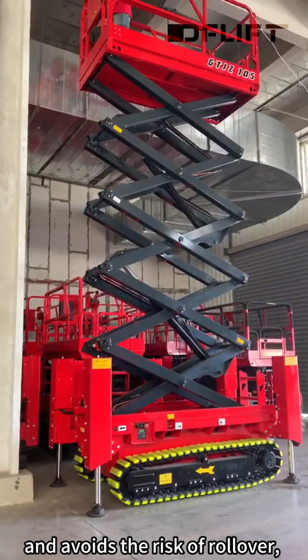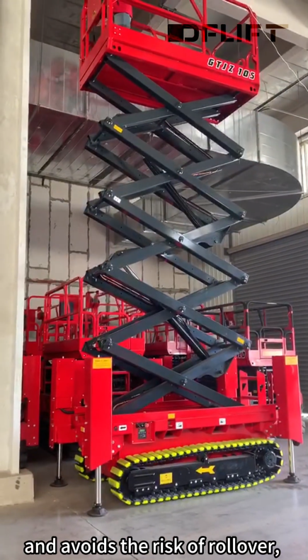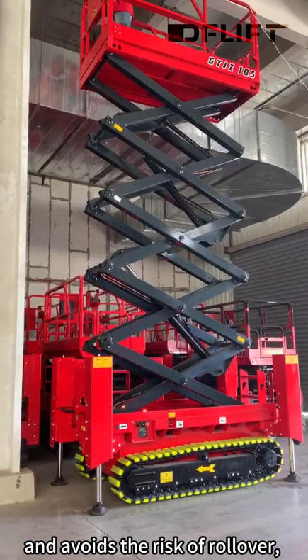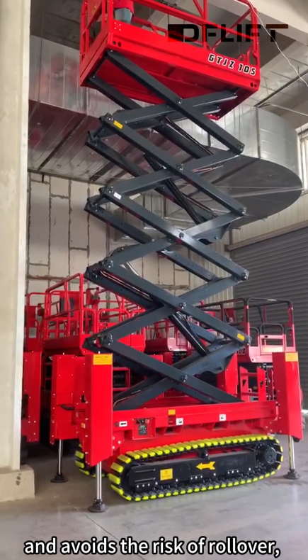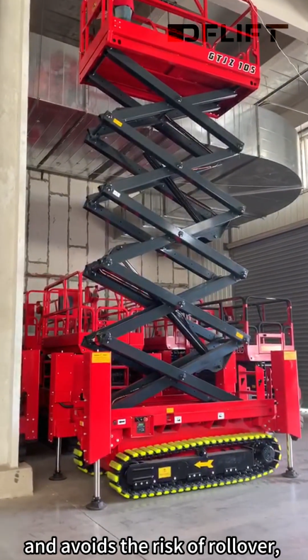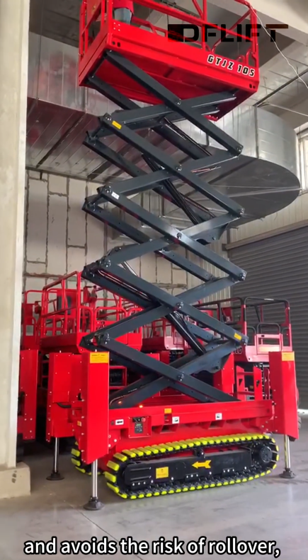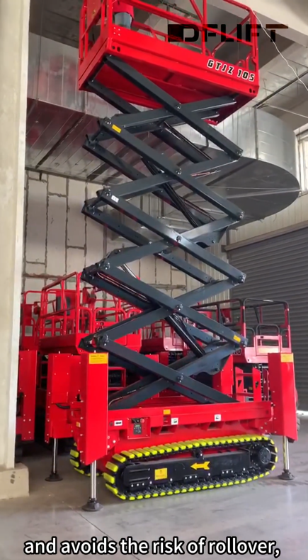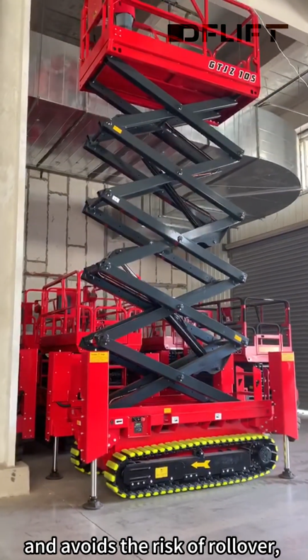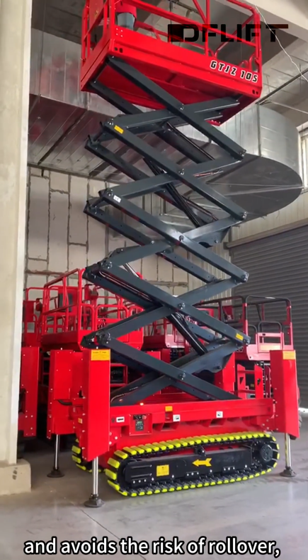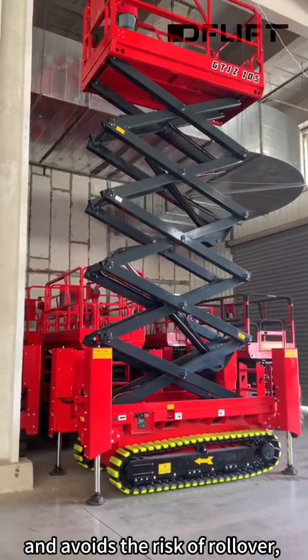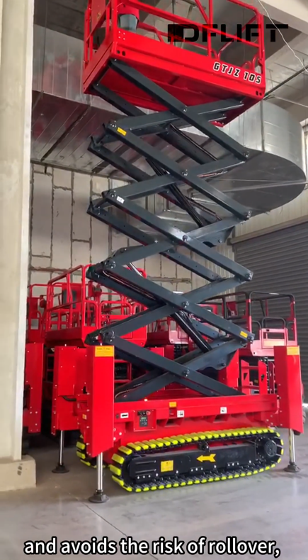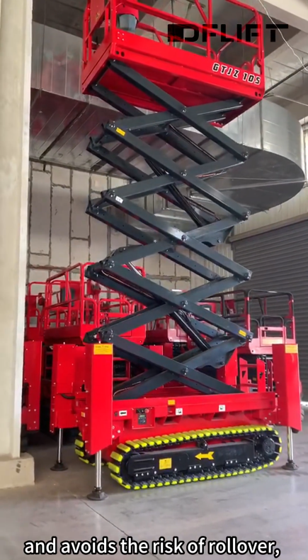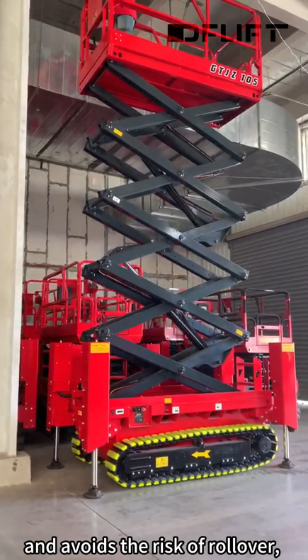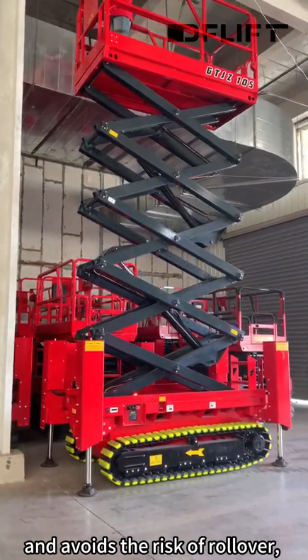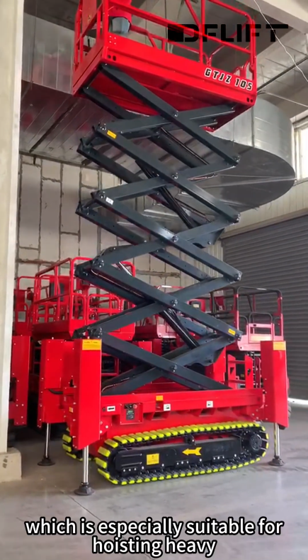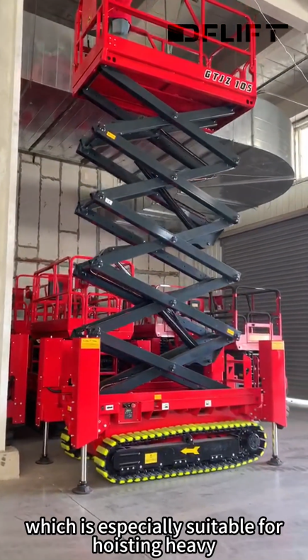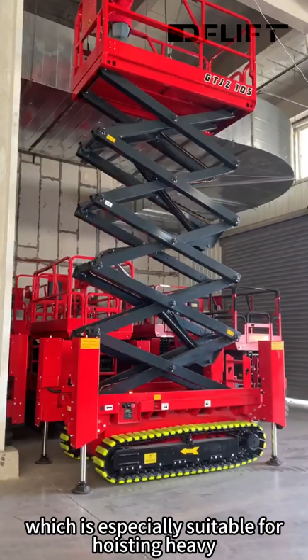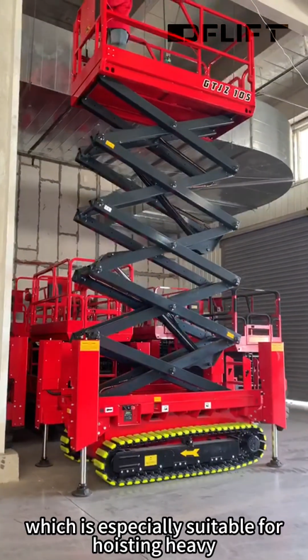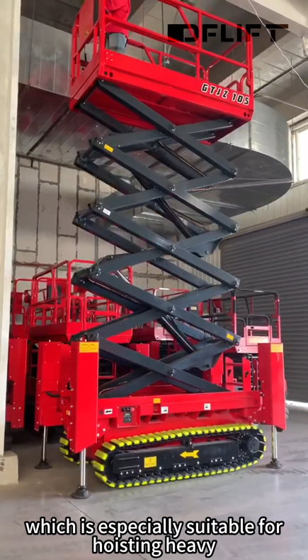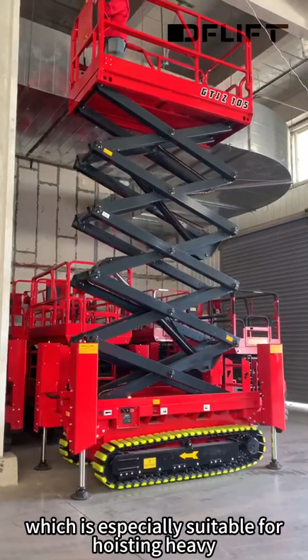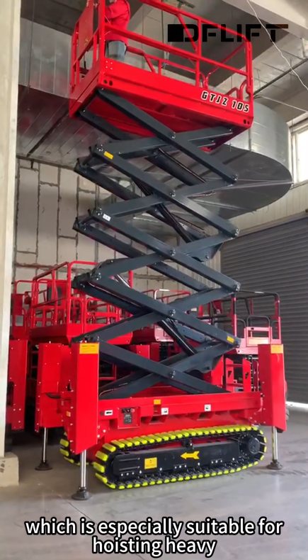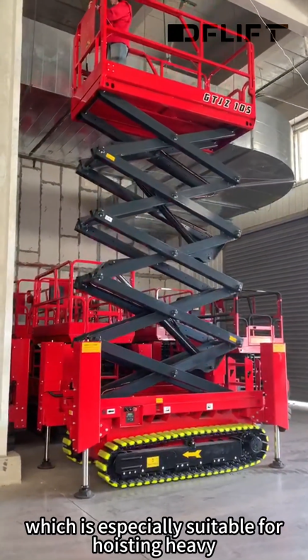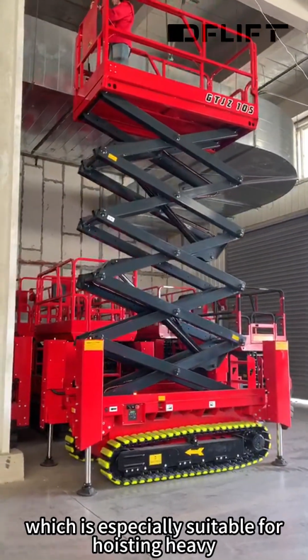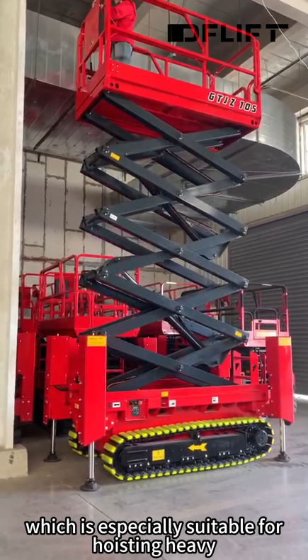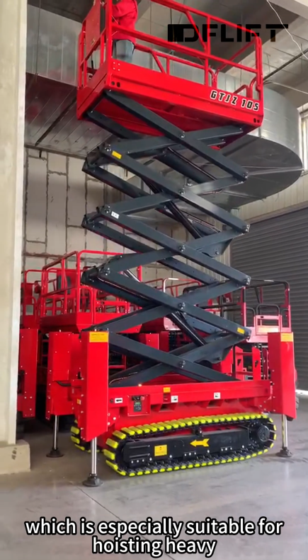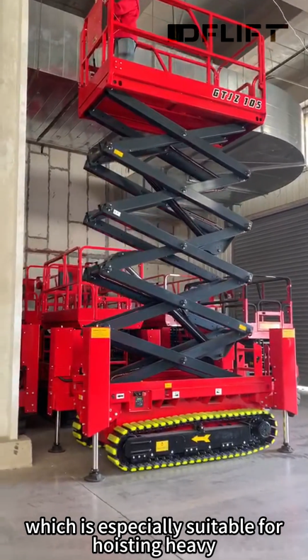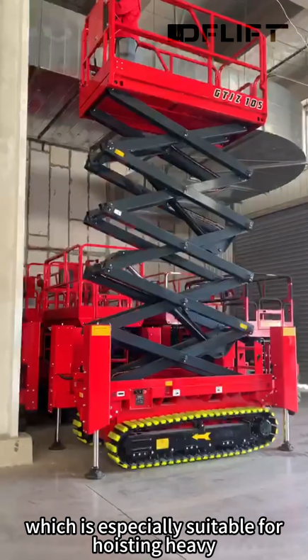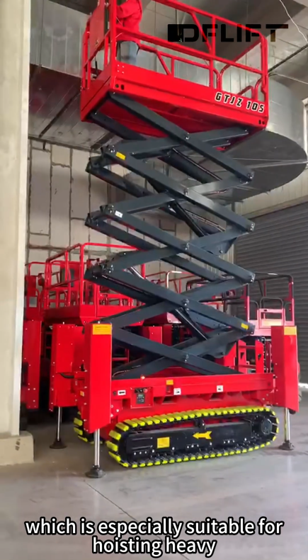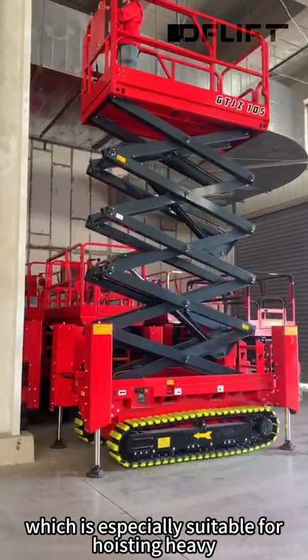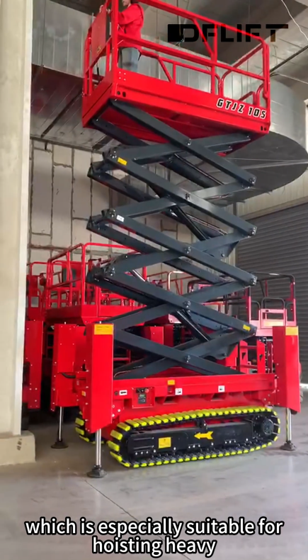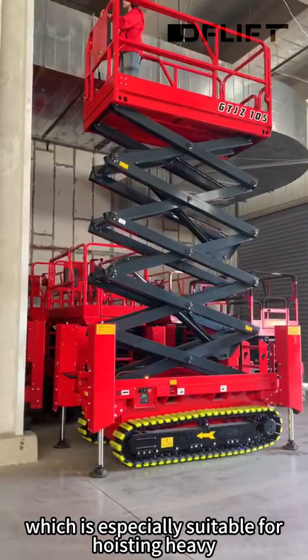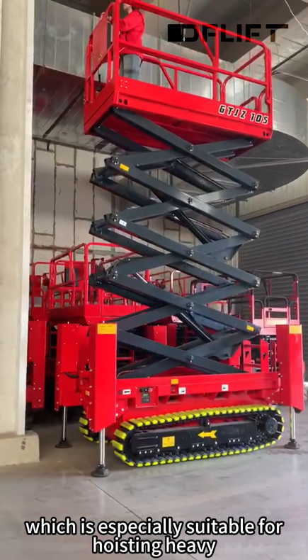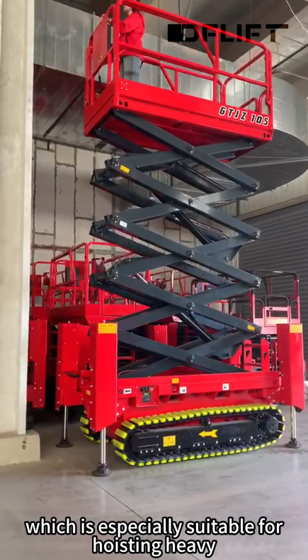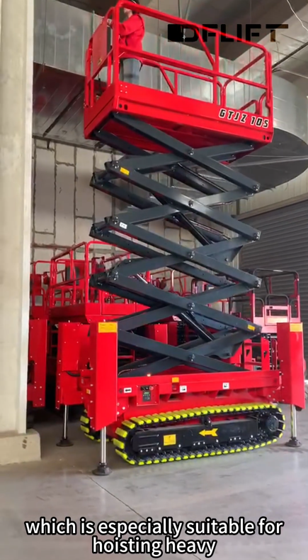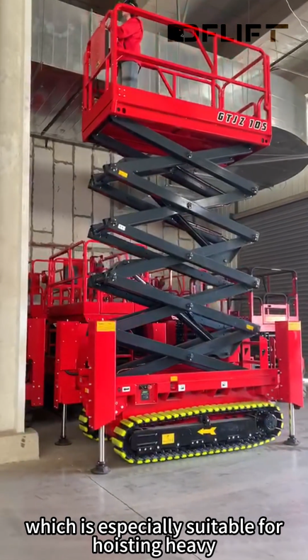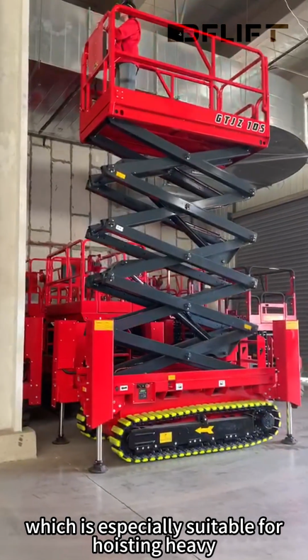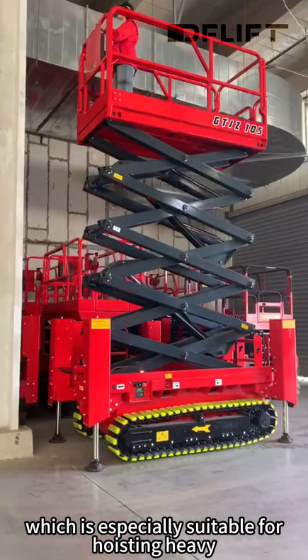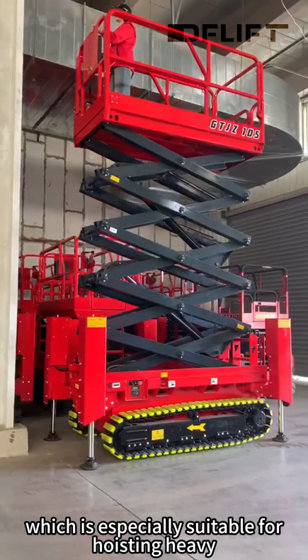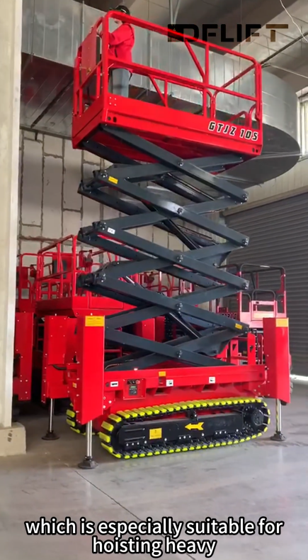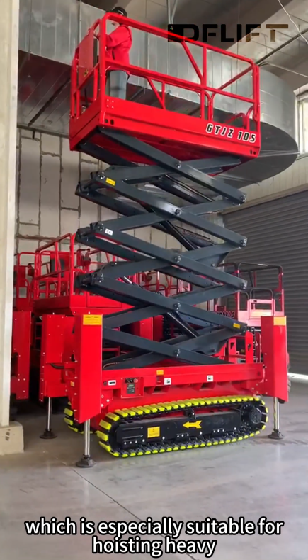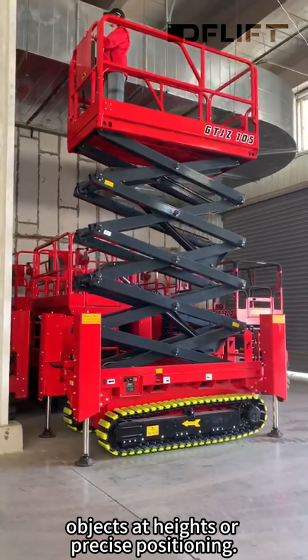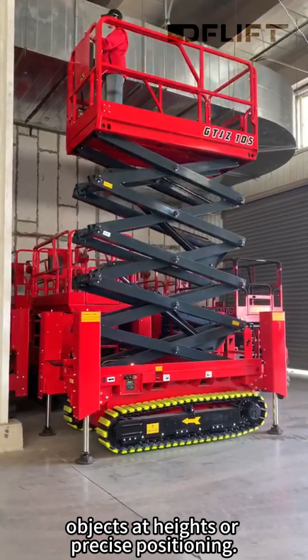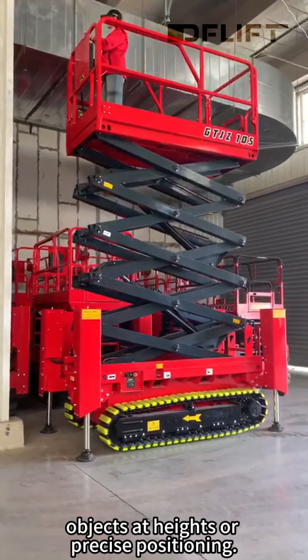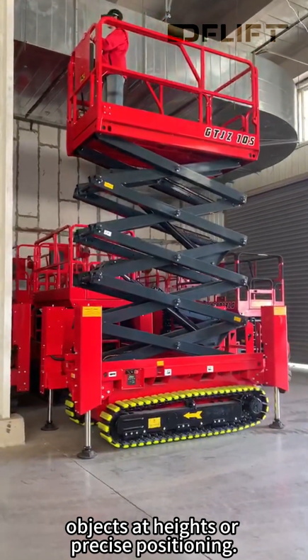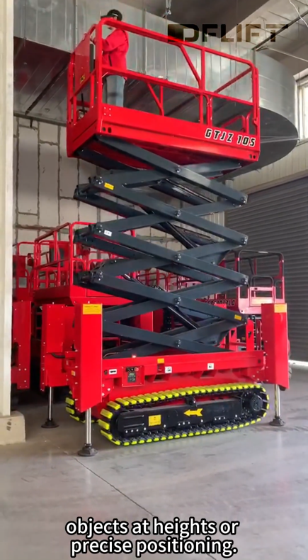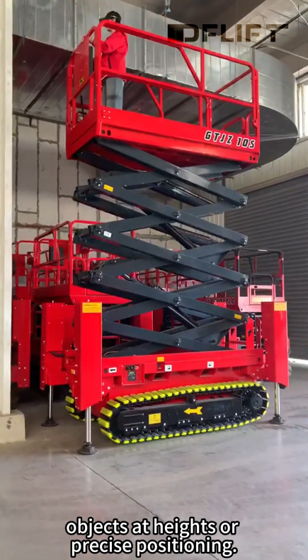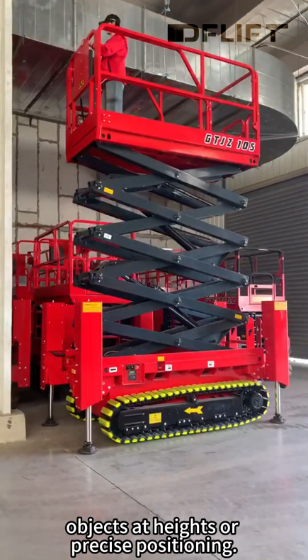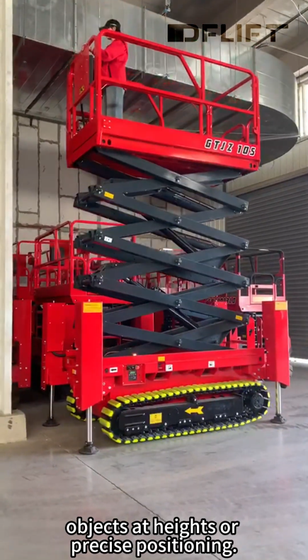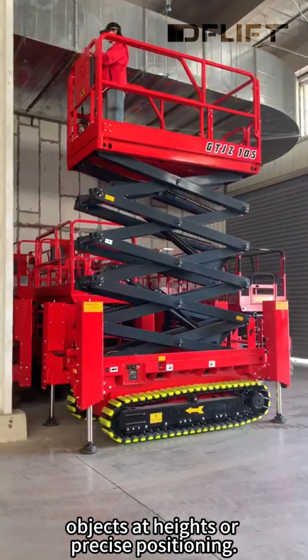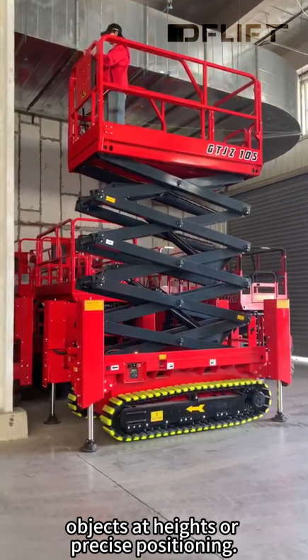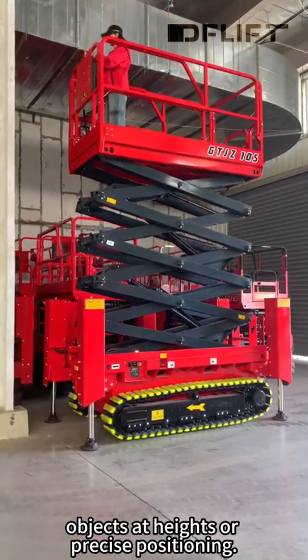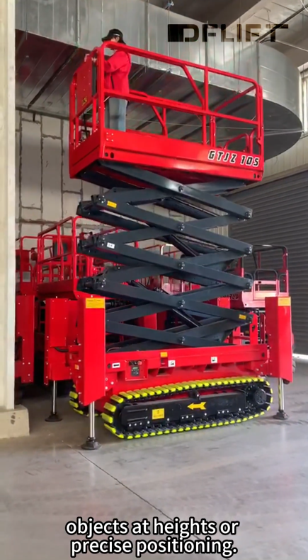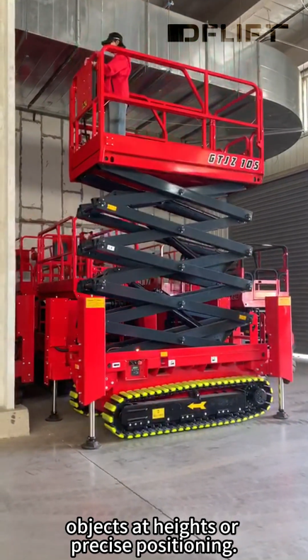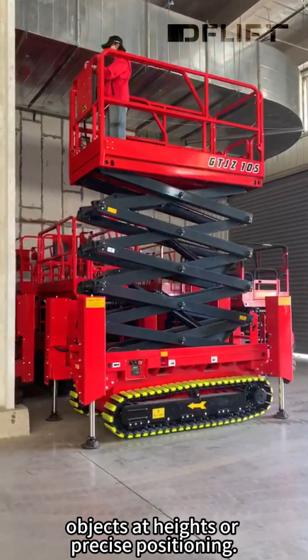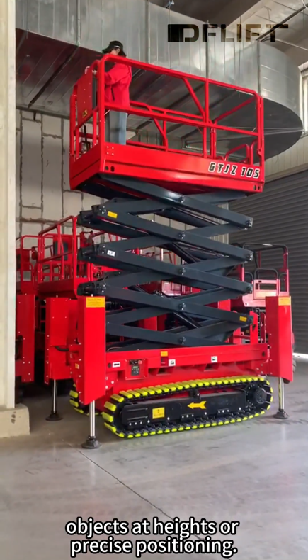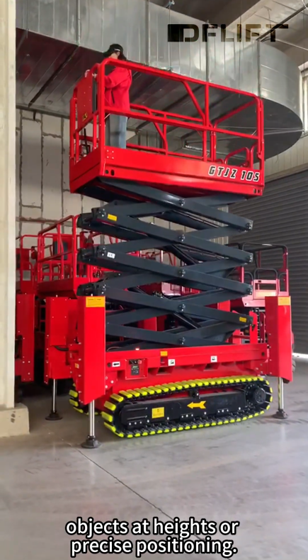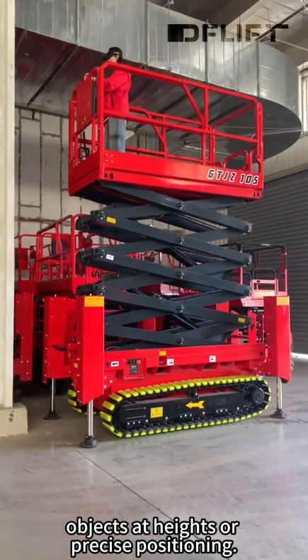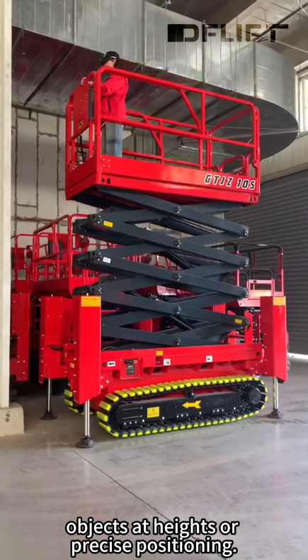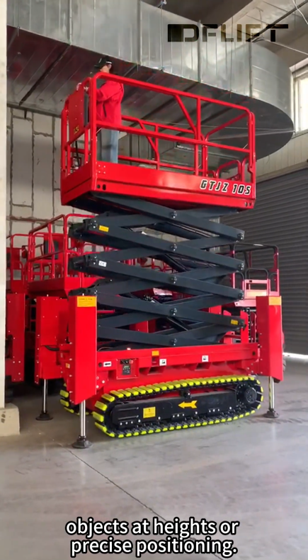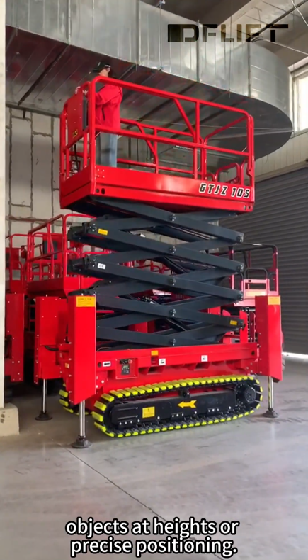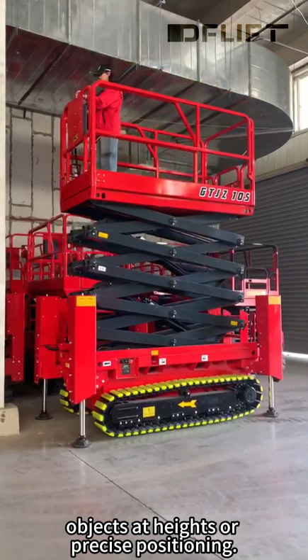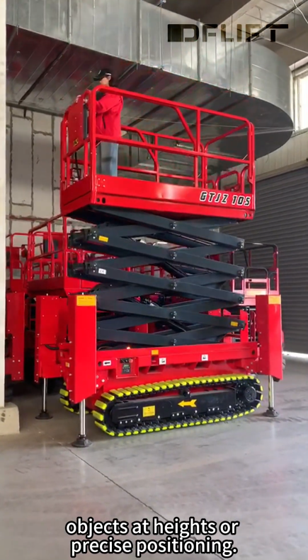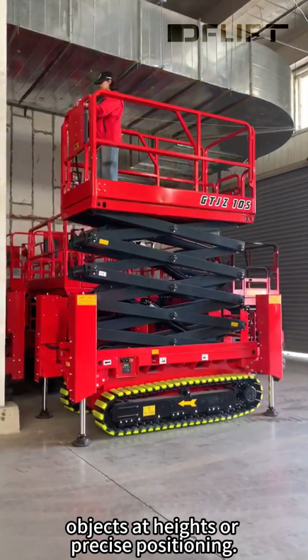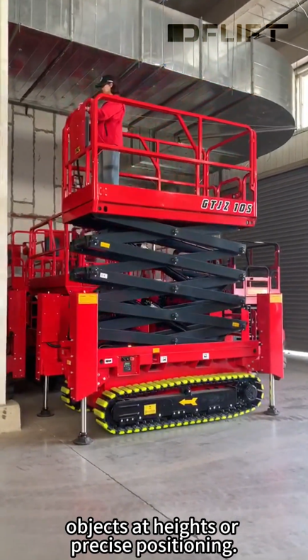The scissor-type structure design provides vertical lifting stability and avoids the risk of rollovers, which is especially suitable for hoisting heavy objects at heights or precise positioning.